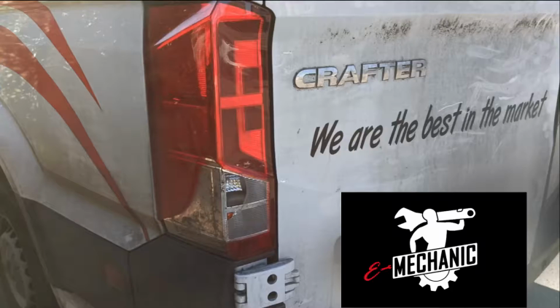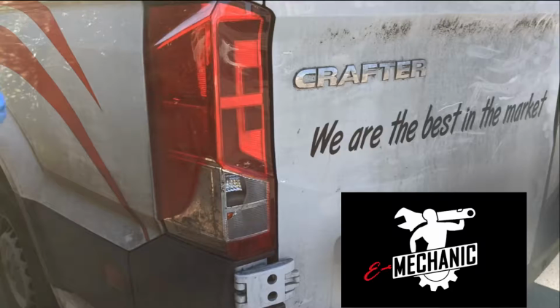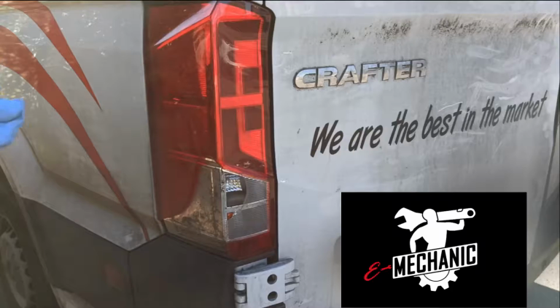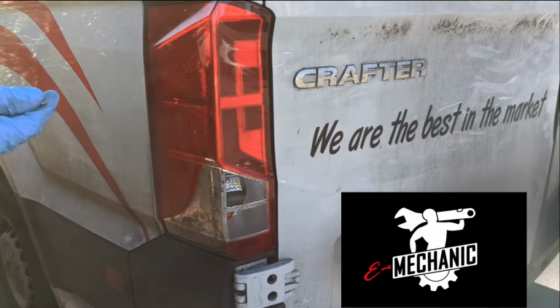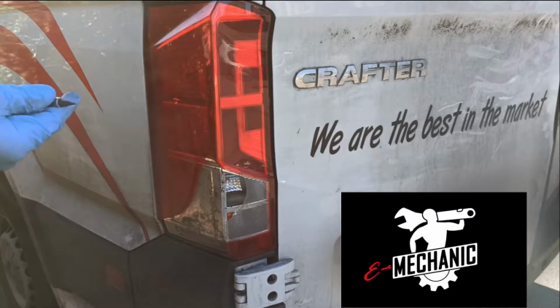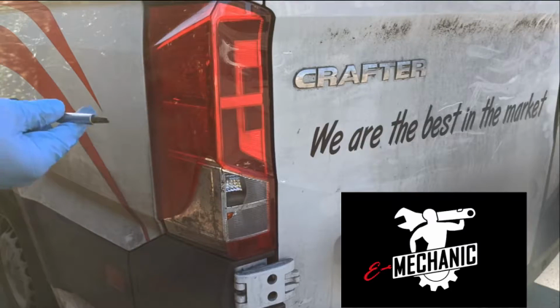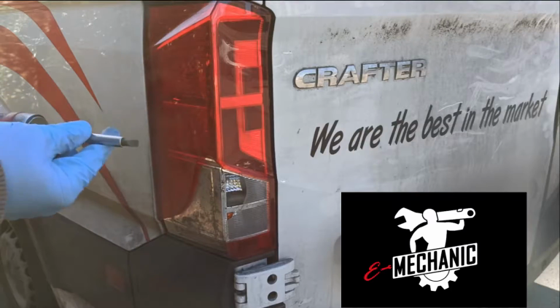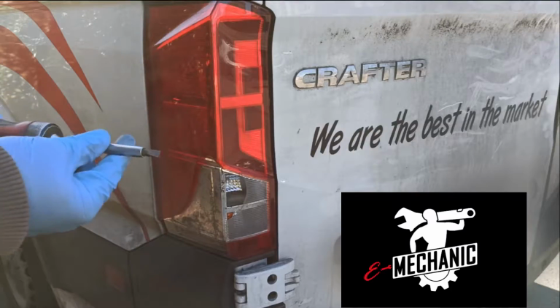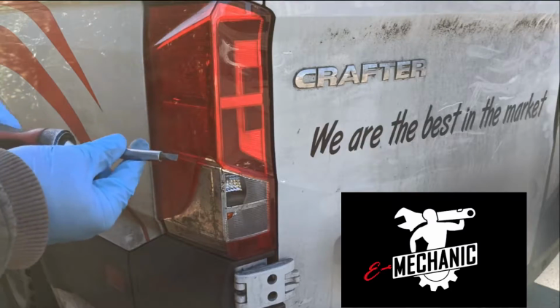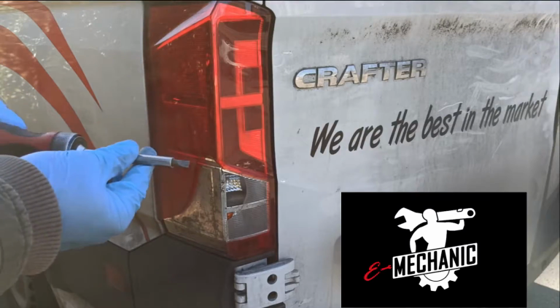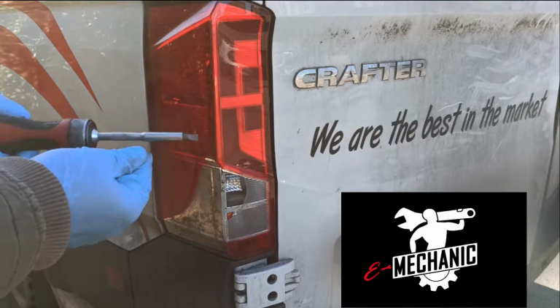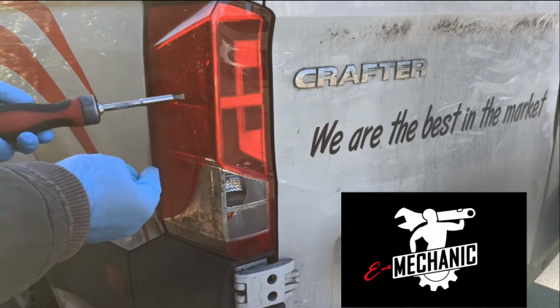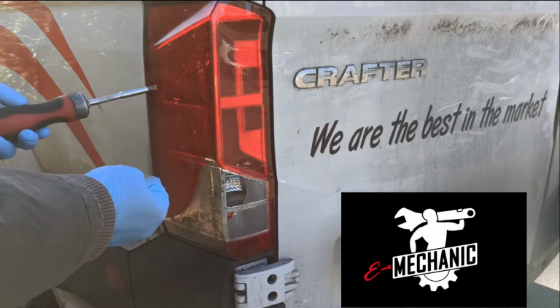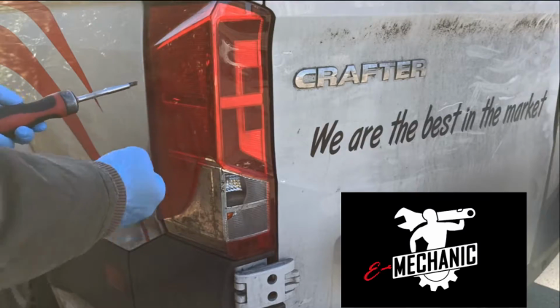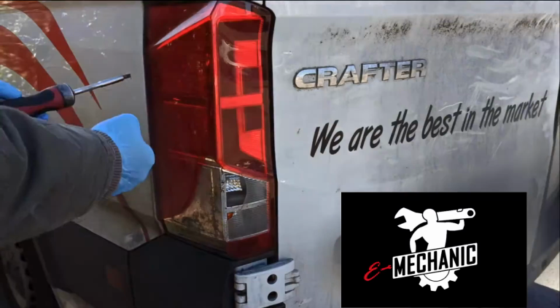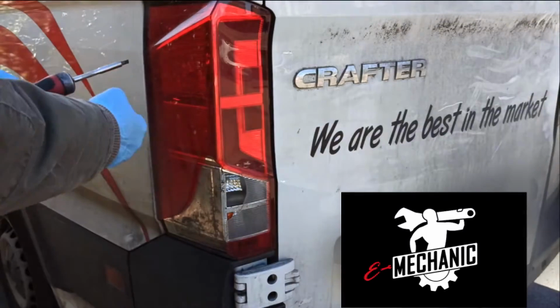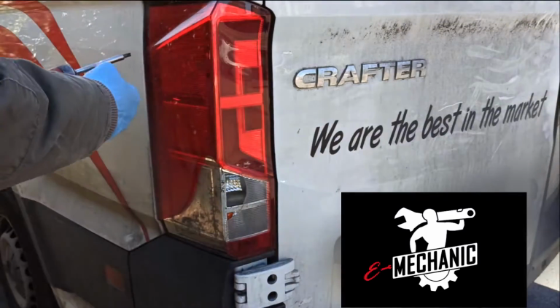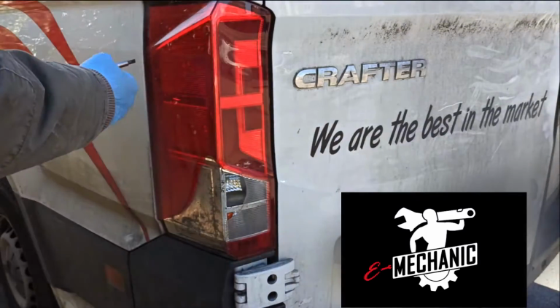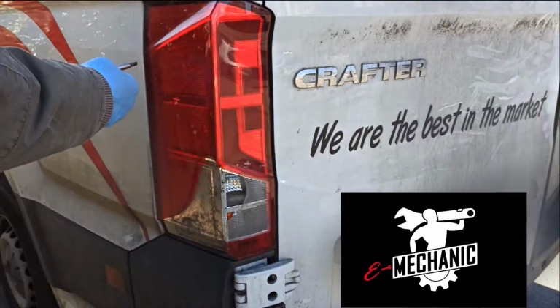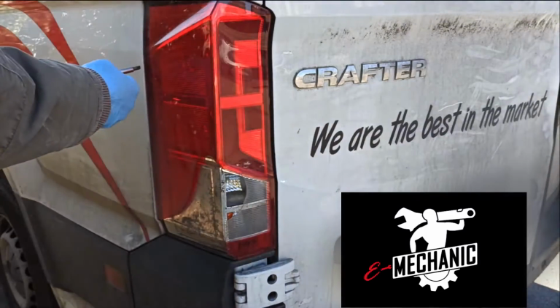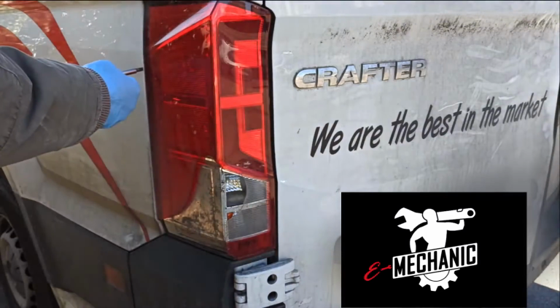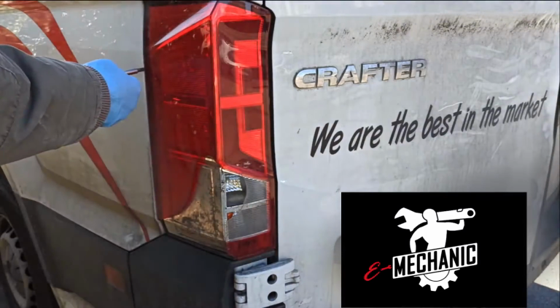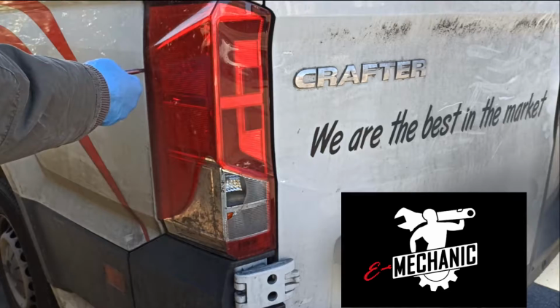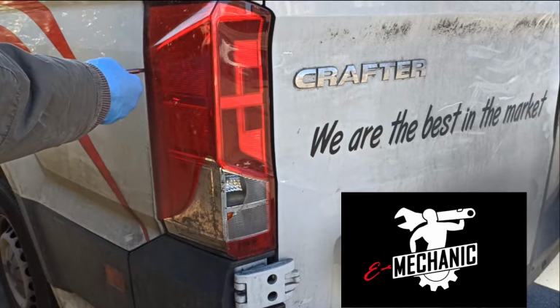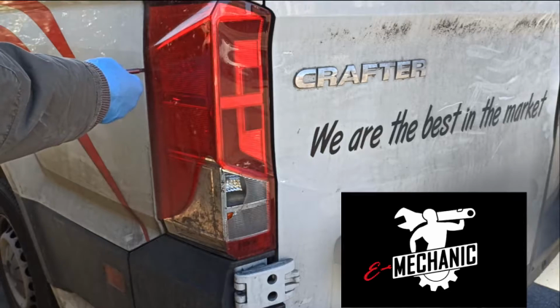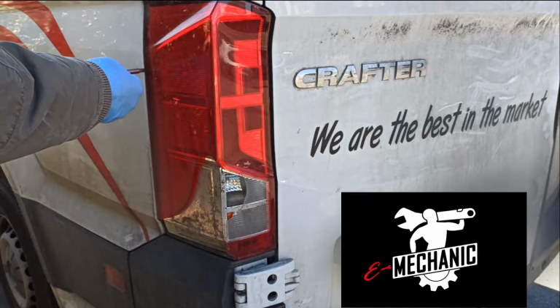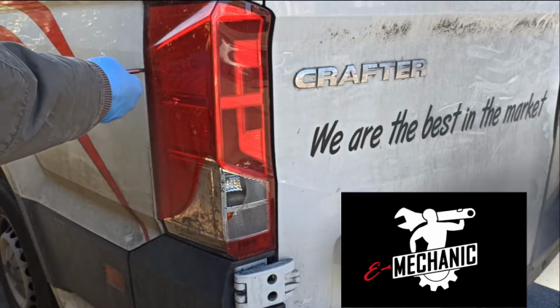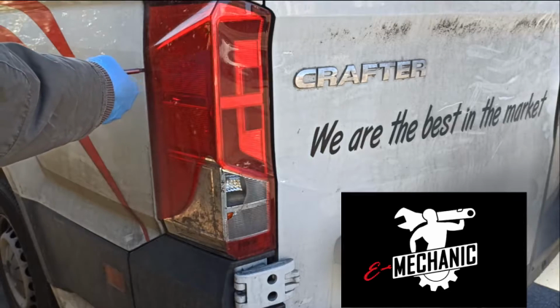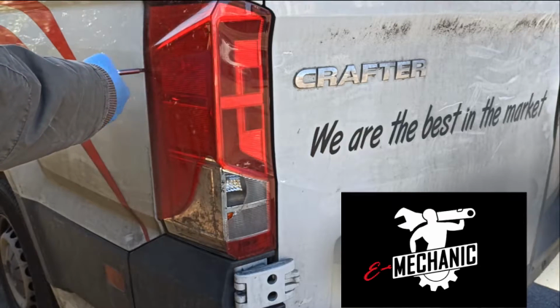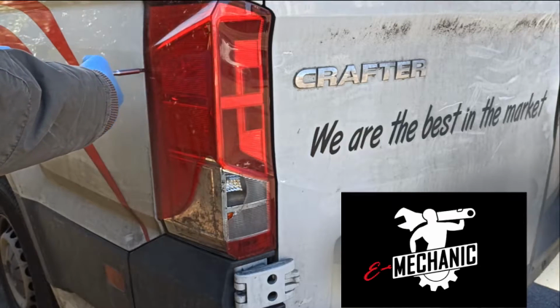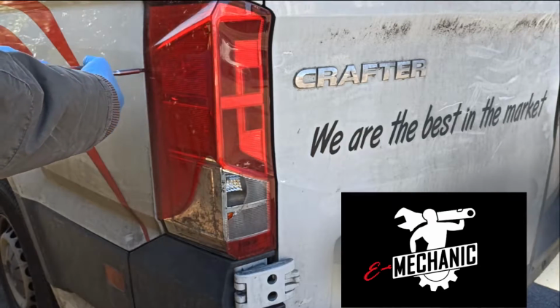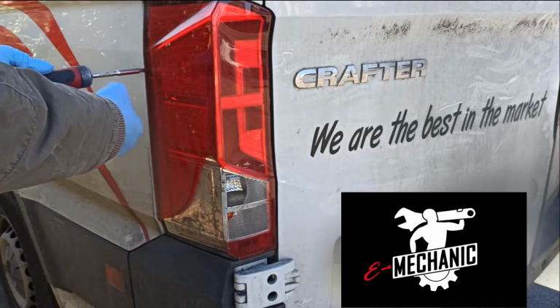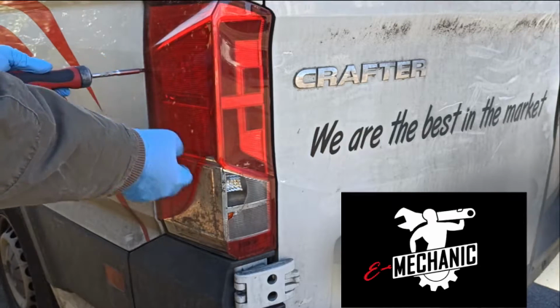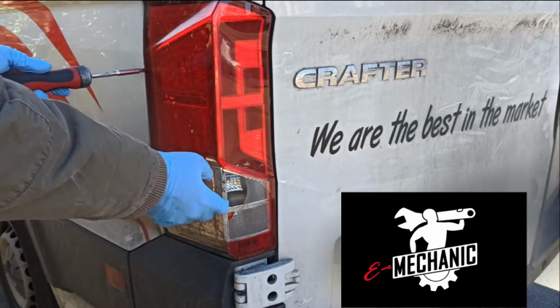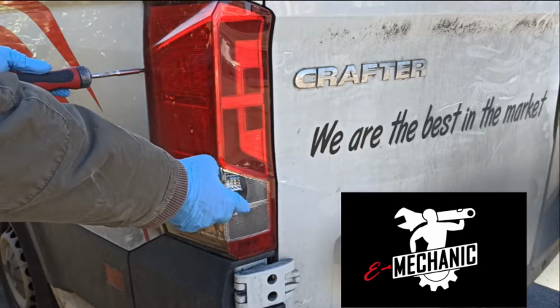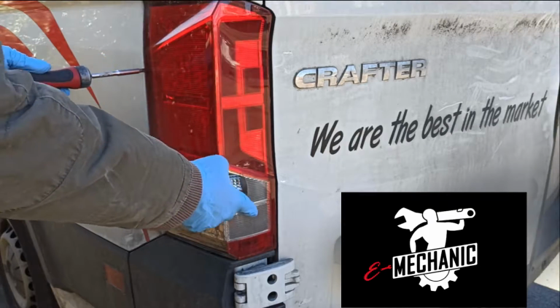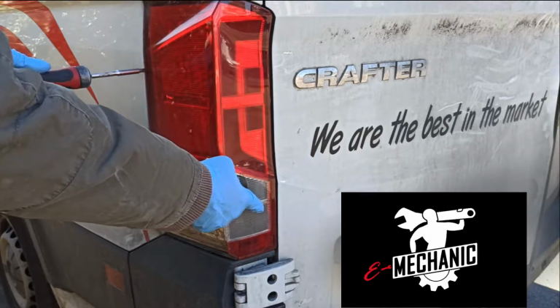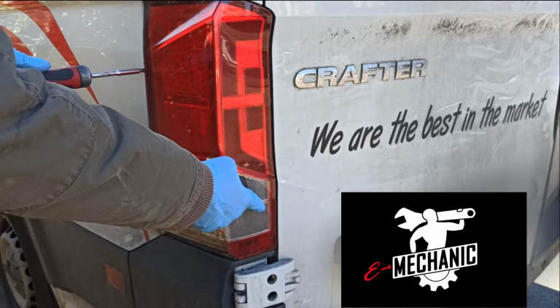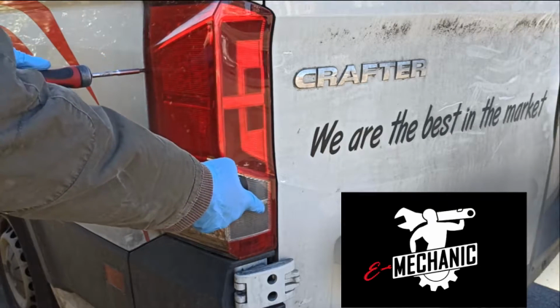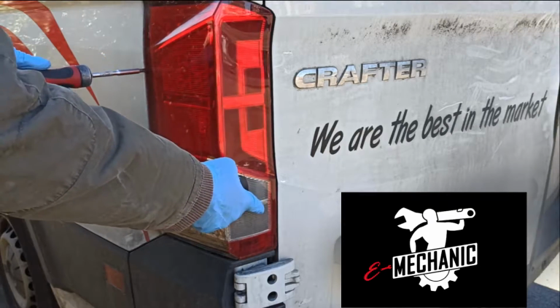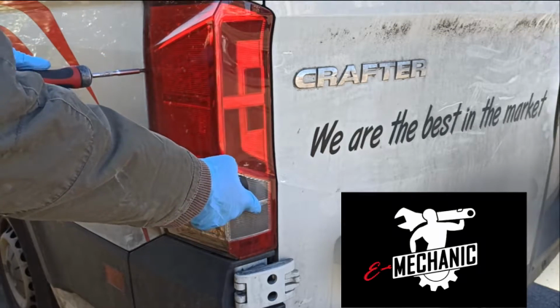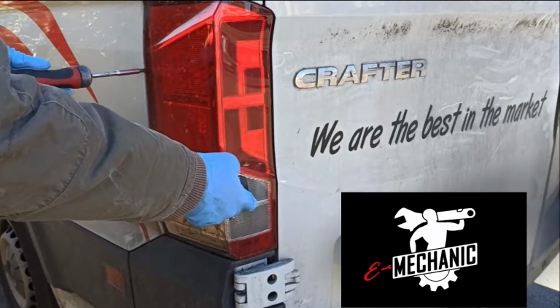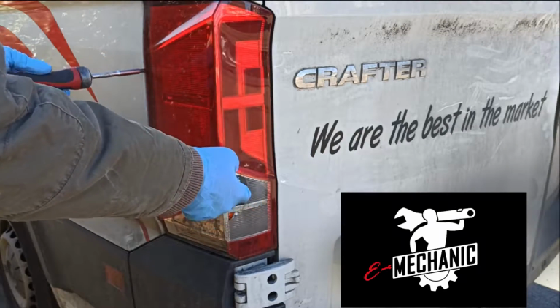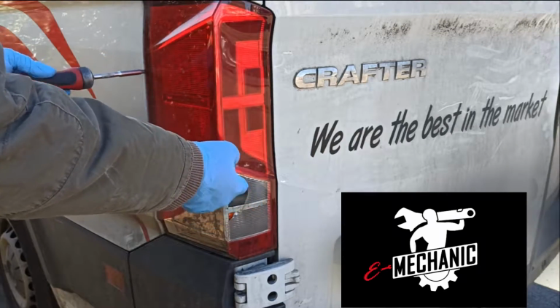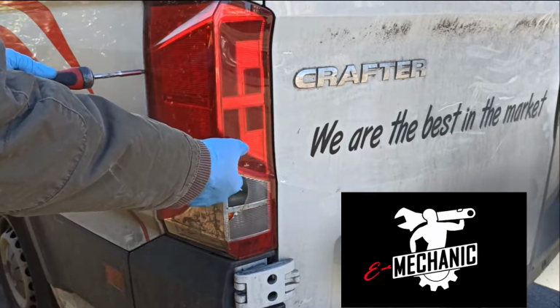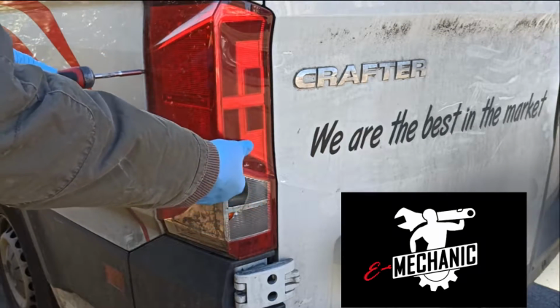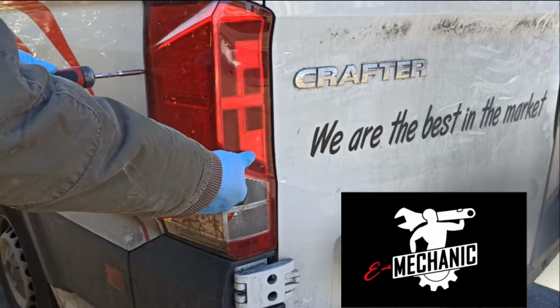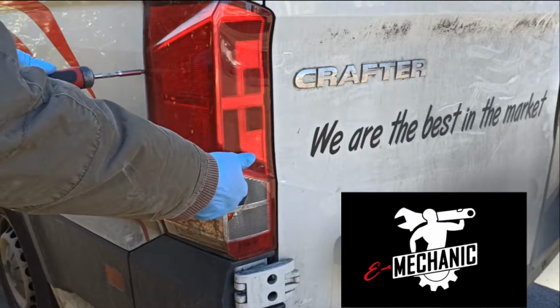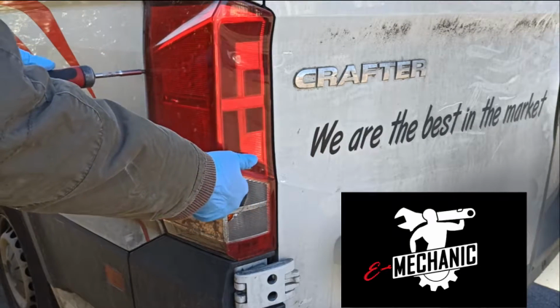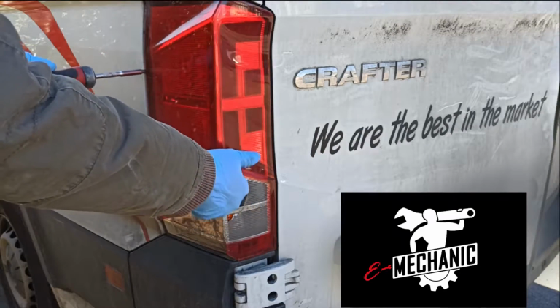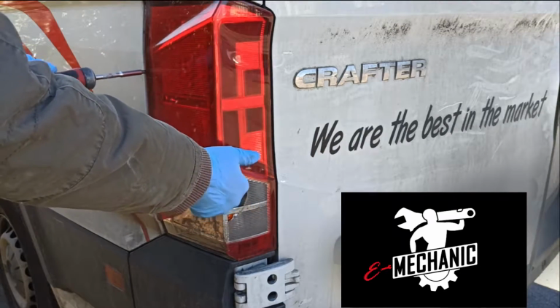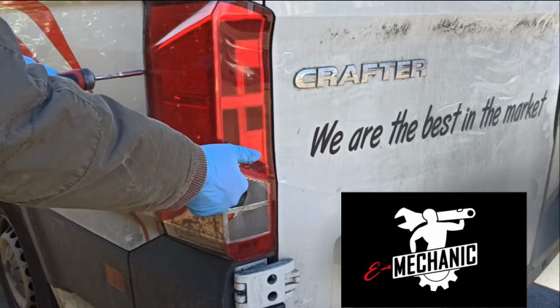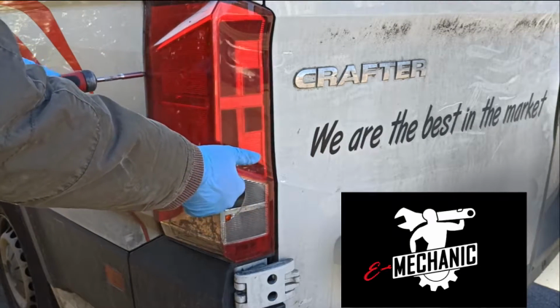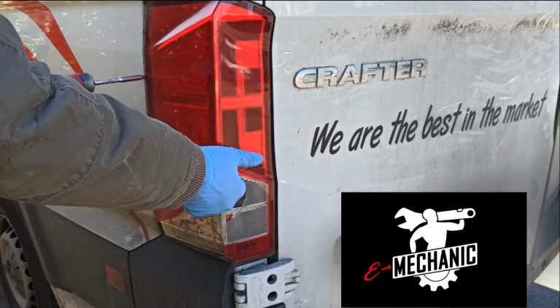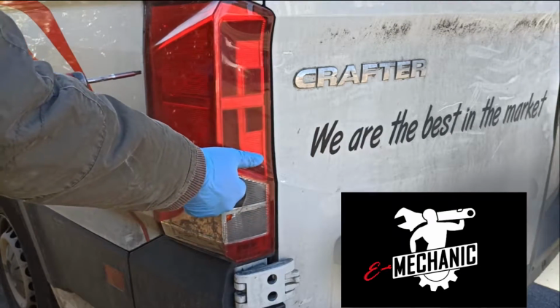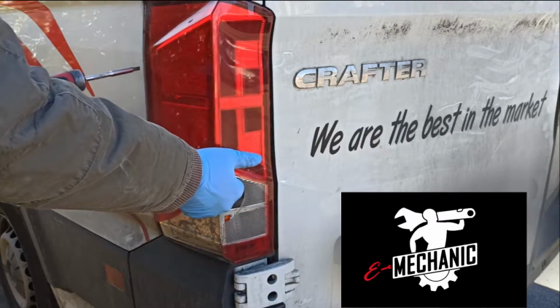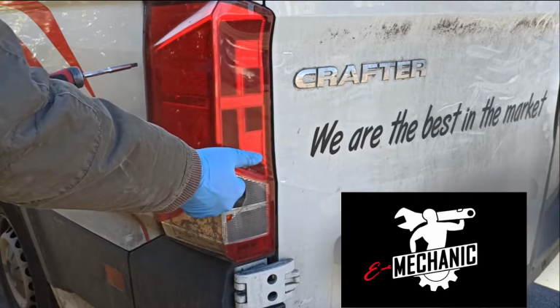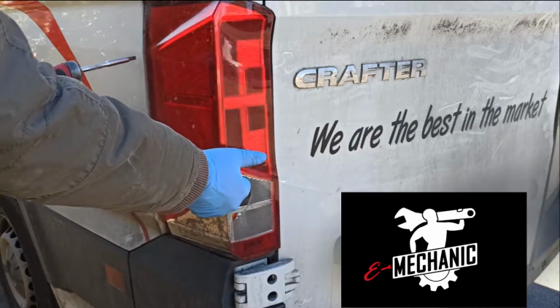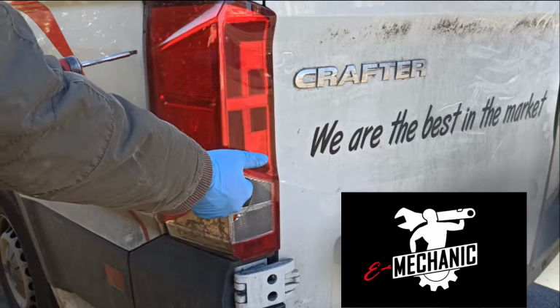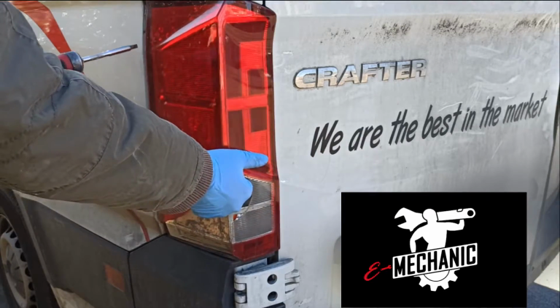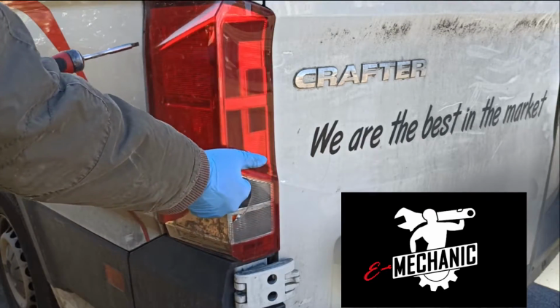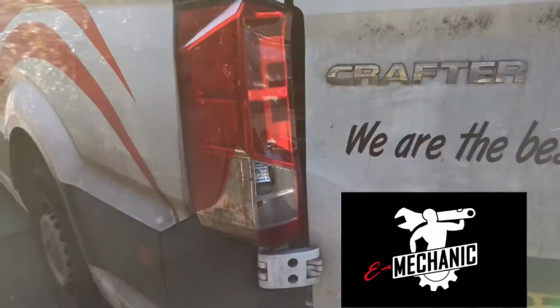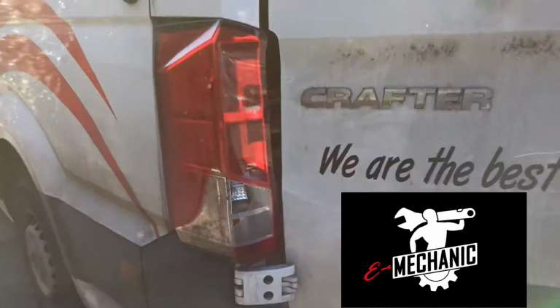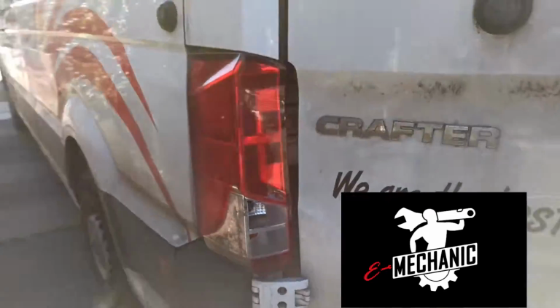From the outside, get a flat head or a plastic pry tool and place it between the light and the panel and twist the tool to separate the retainer clips.